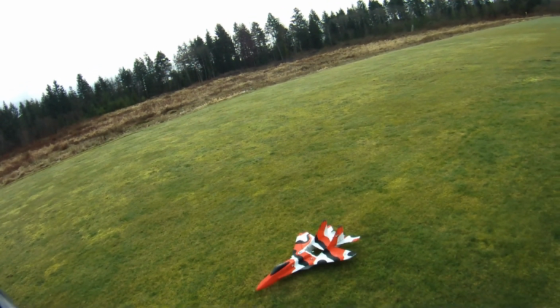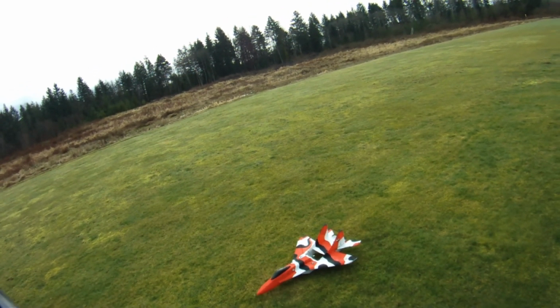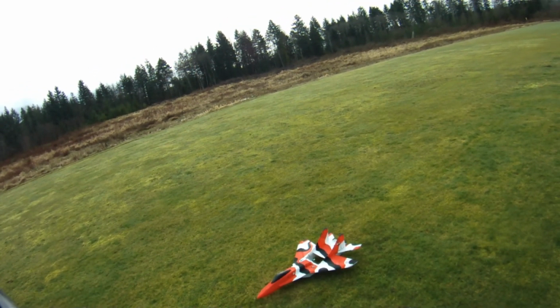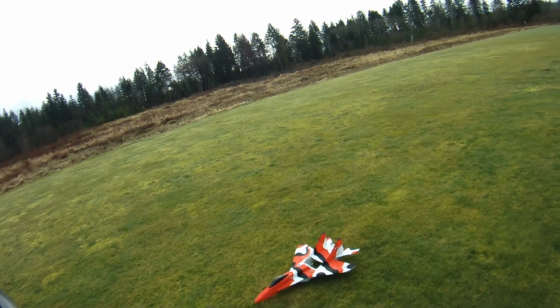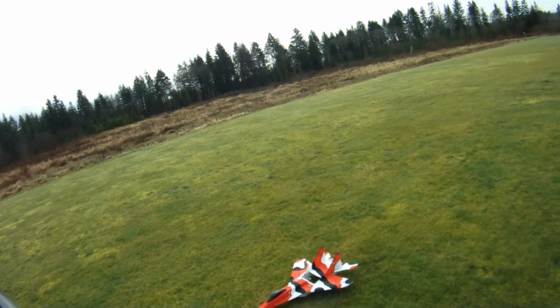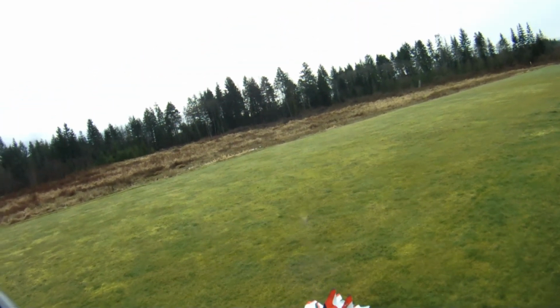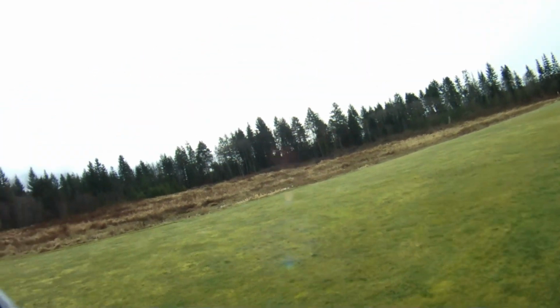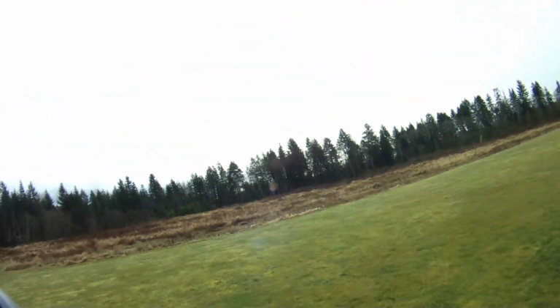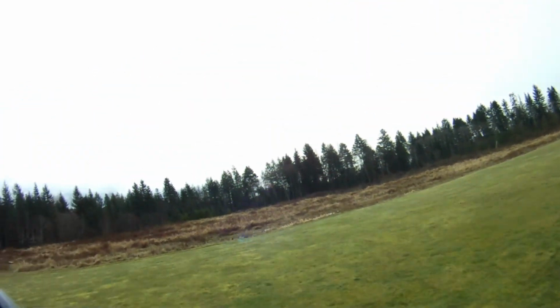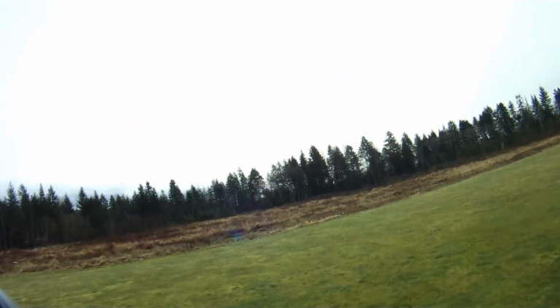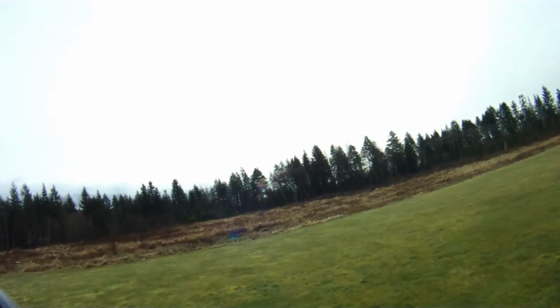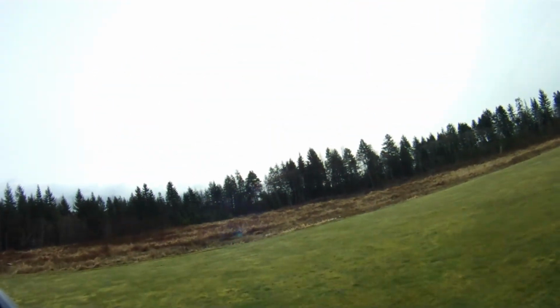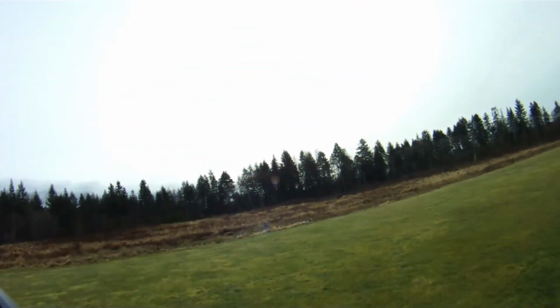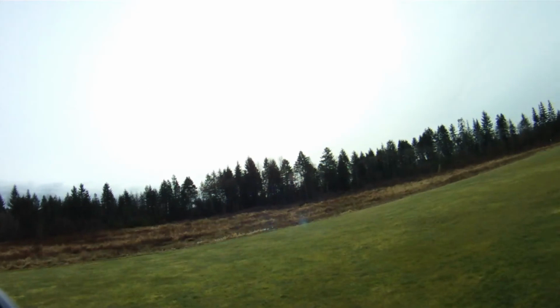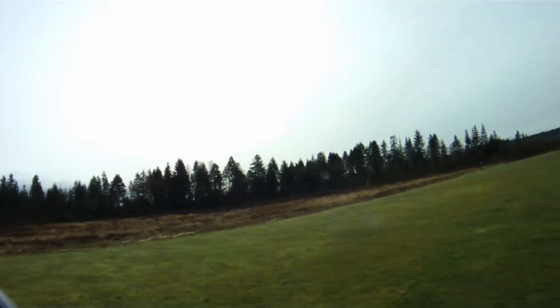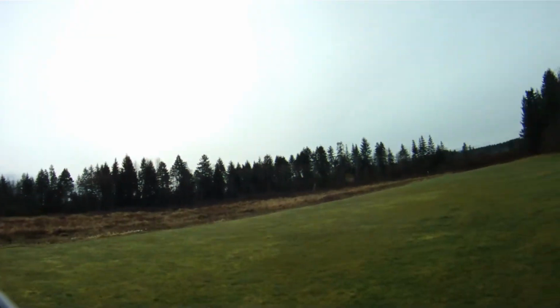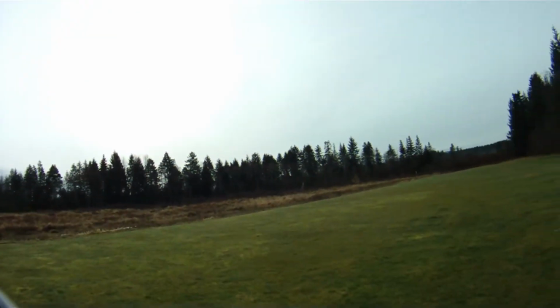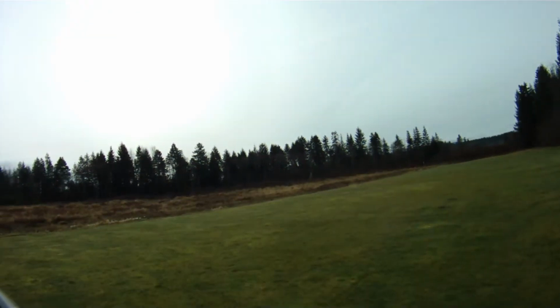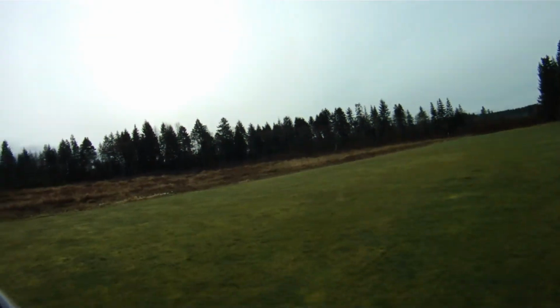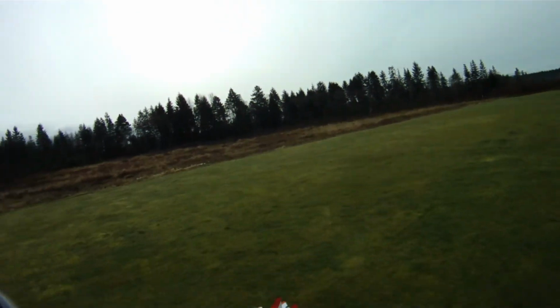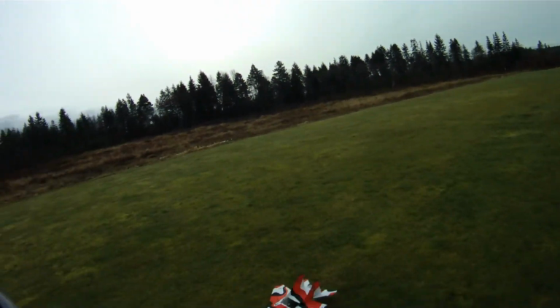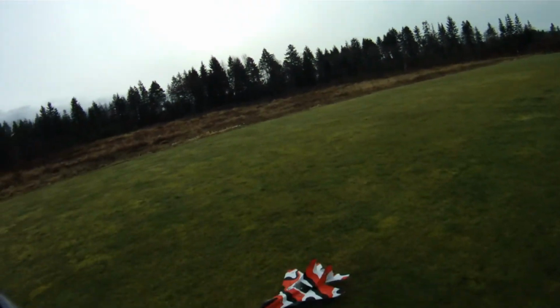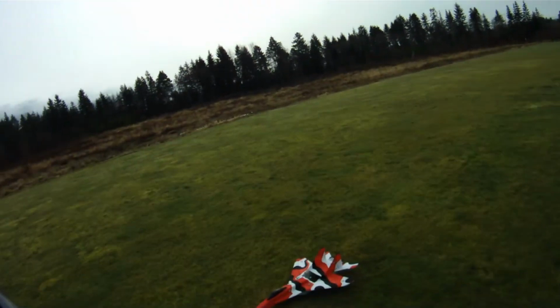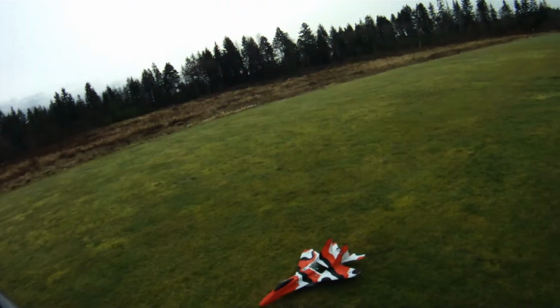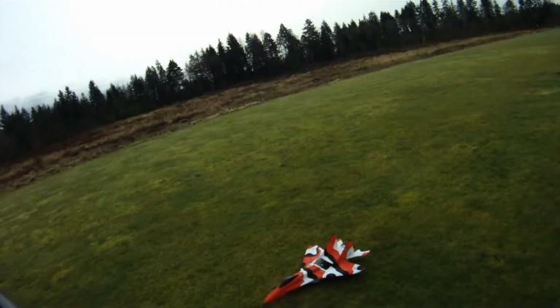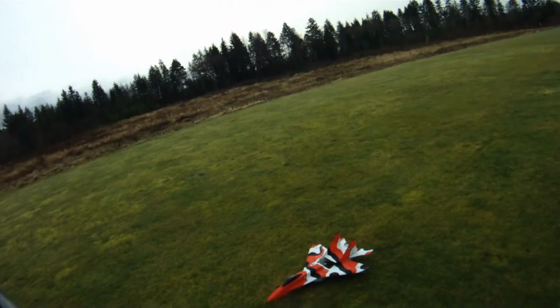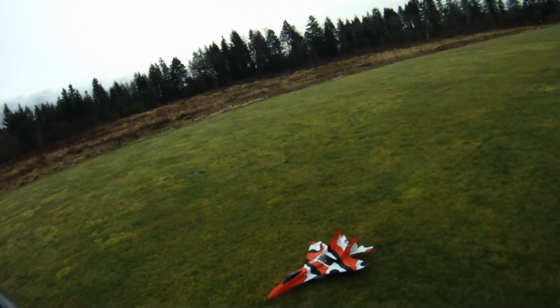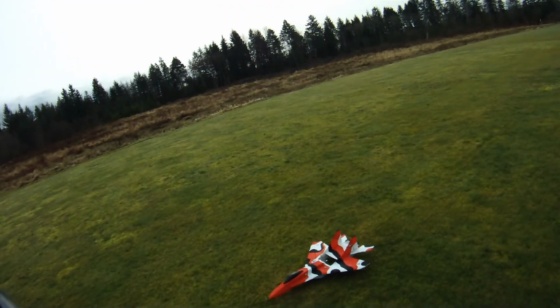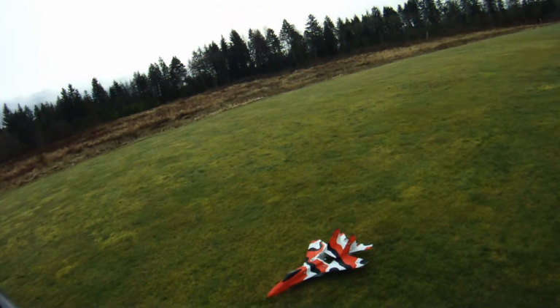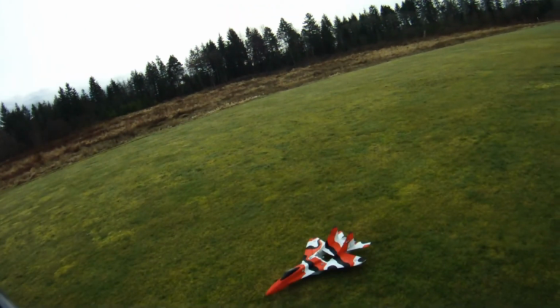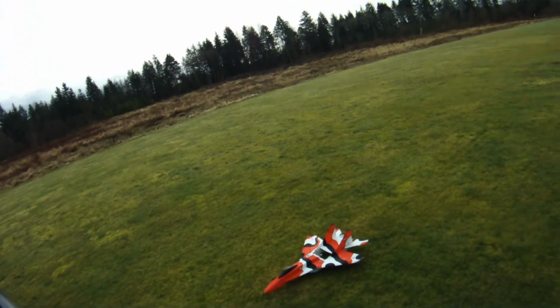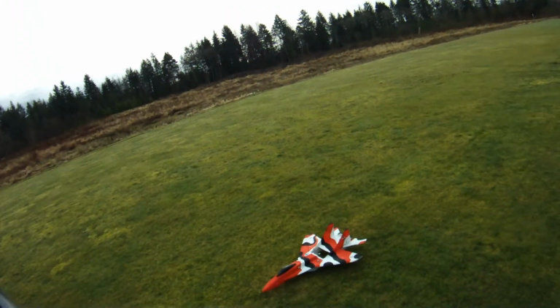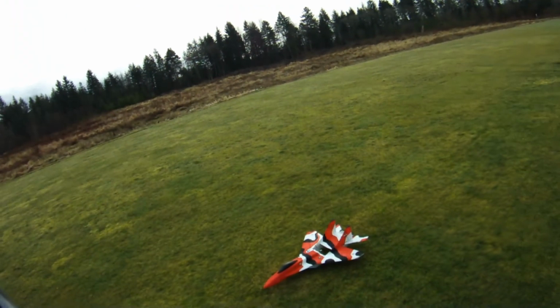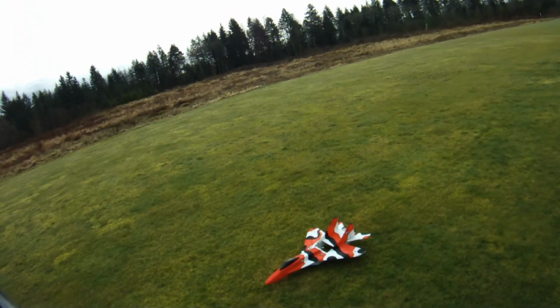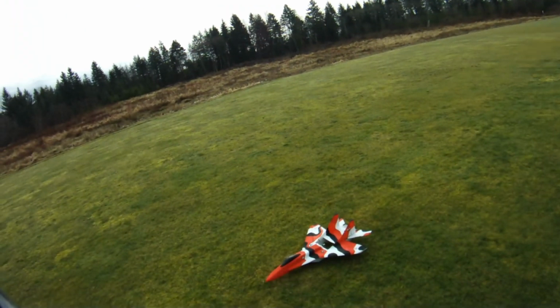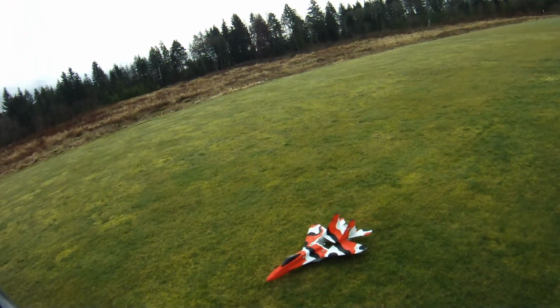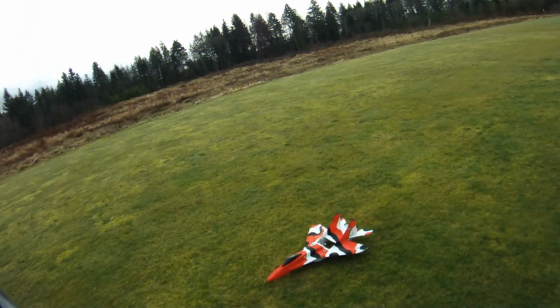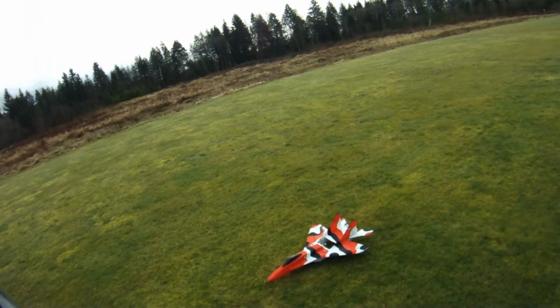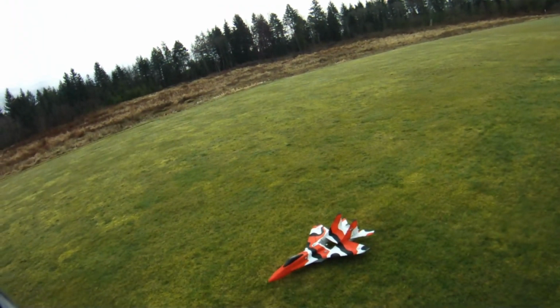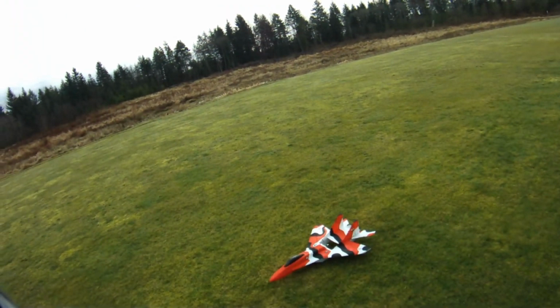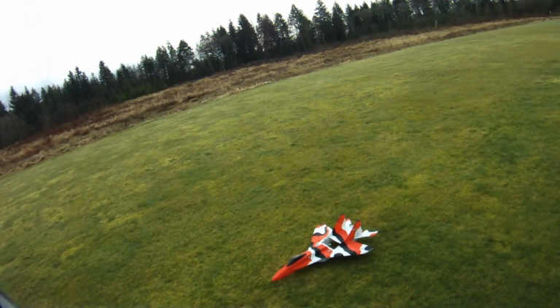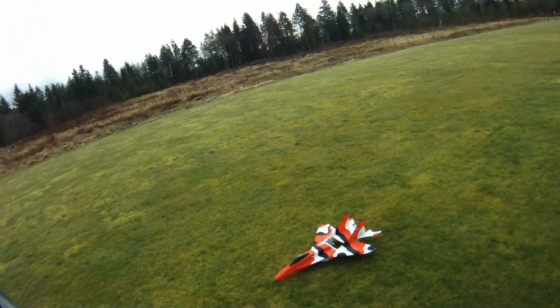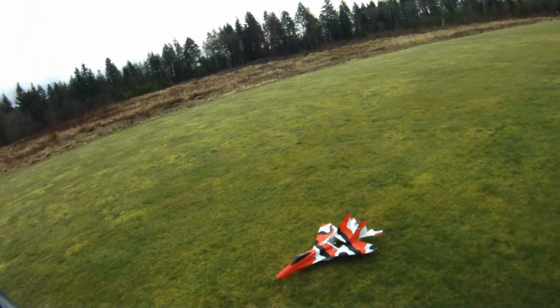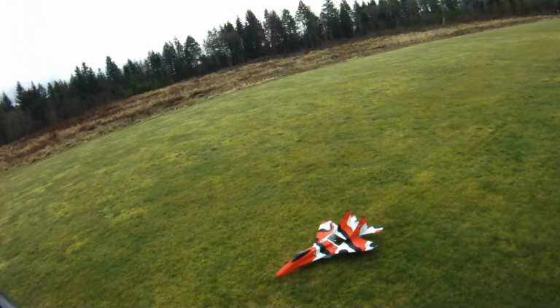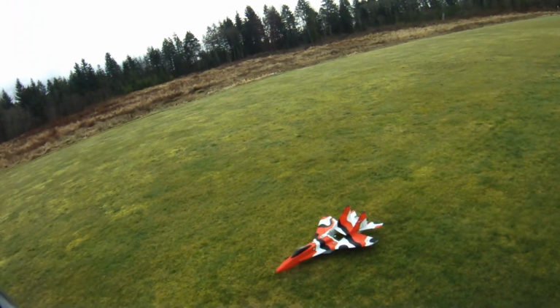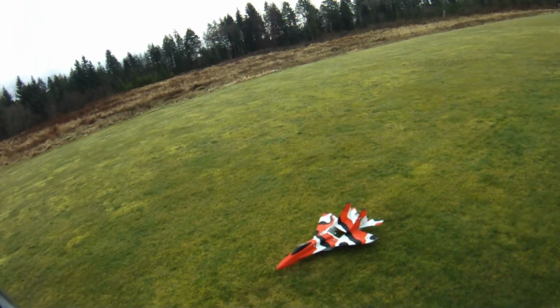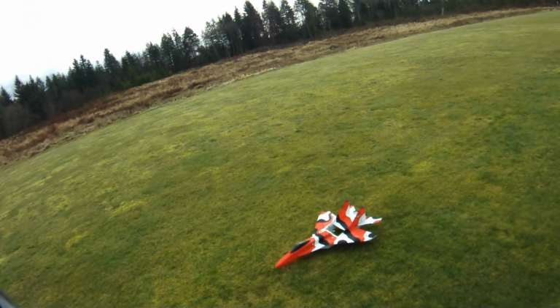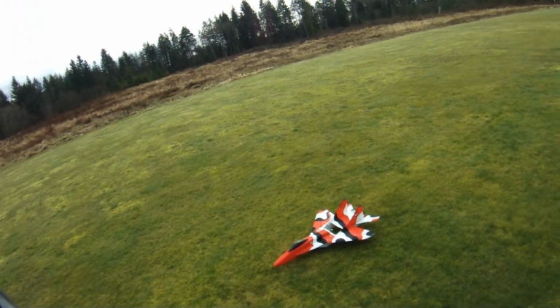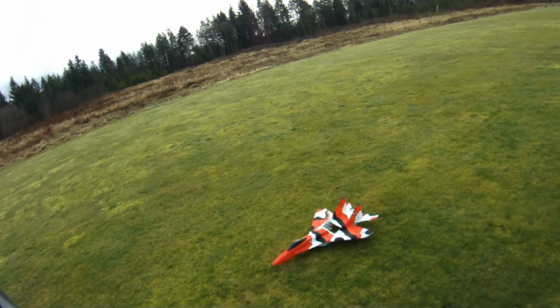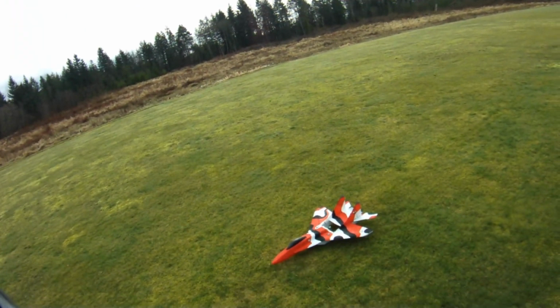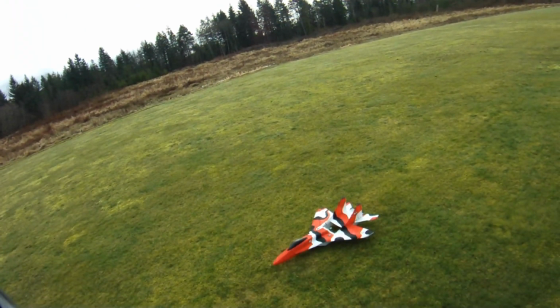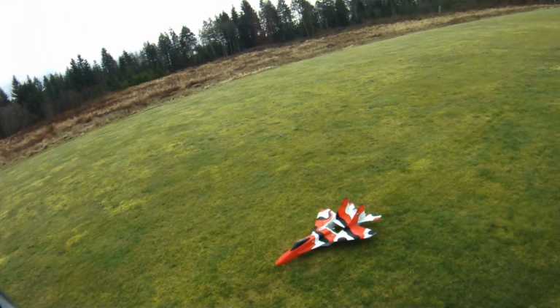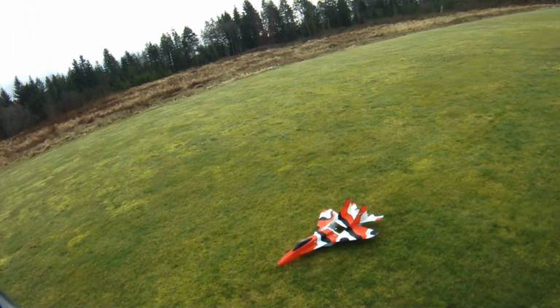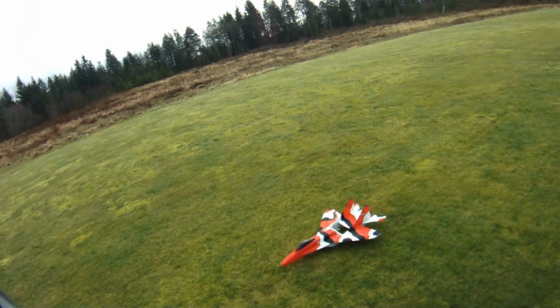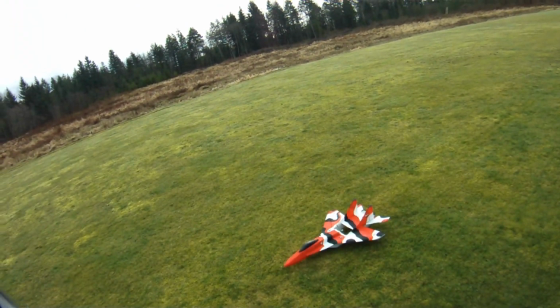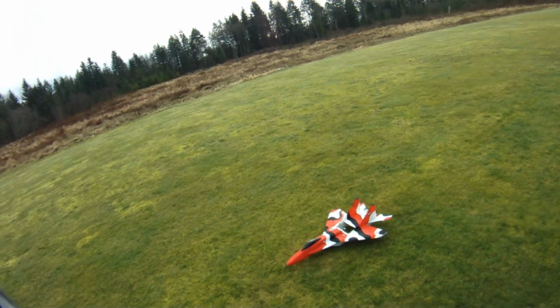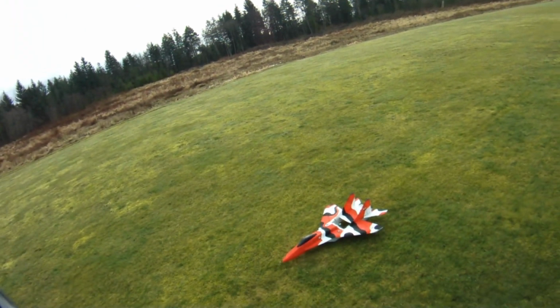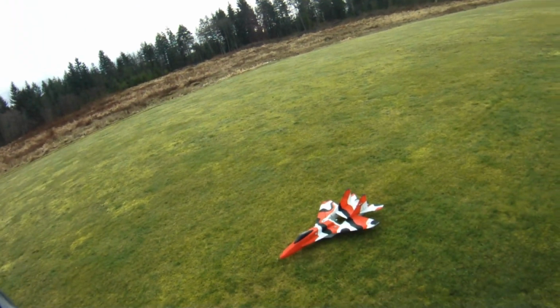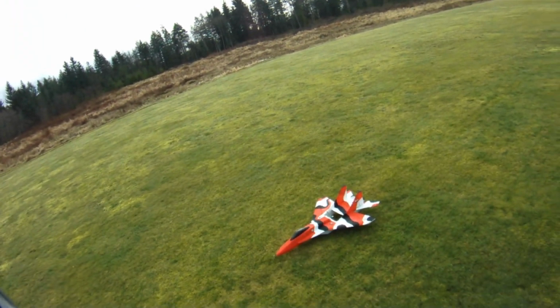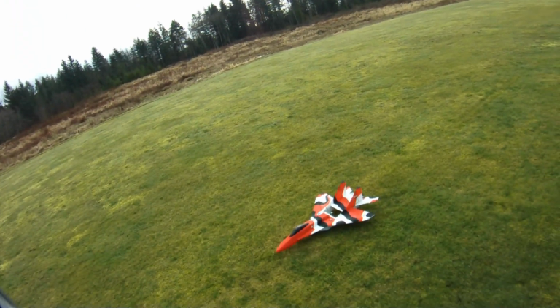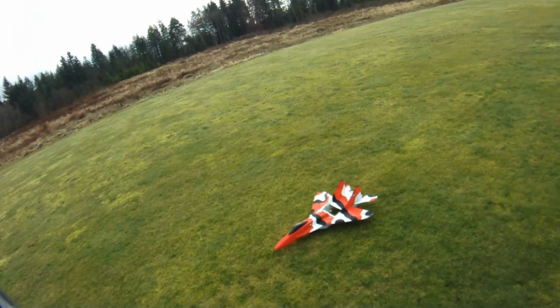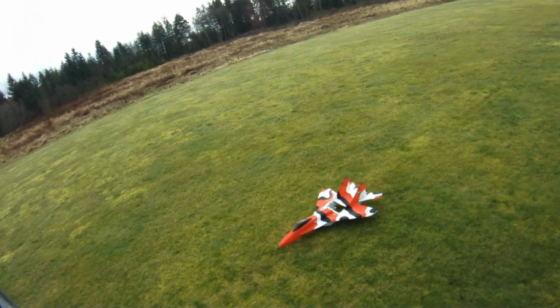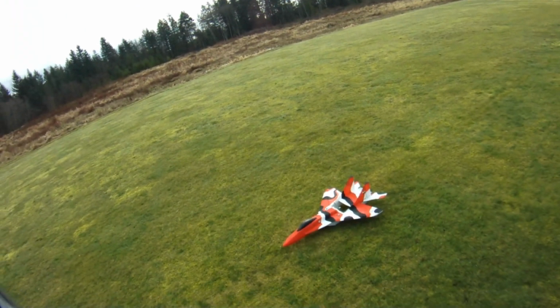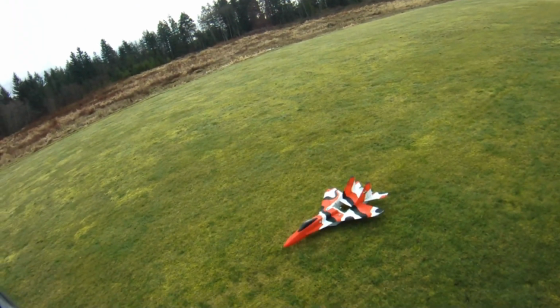Thanks very much for watching. Blue skies, calm winds to everyone. Park jet noise — the other sound of freedom, baby. Take care.